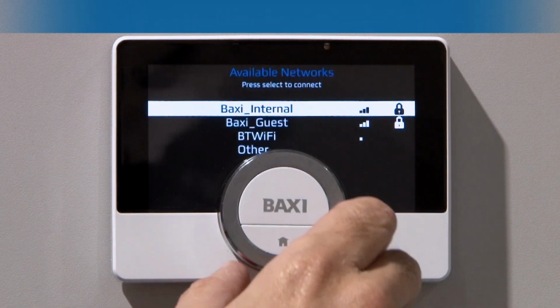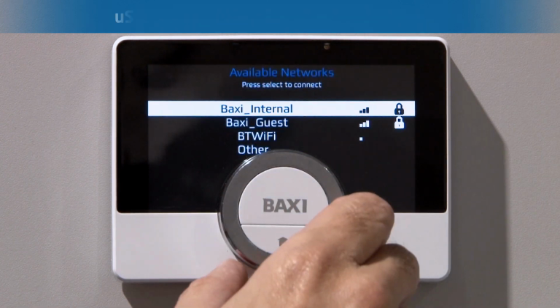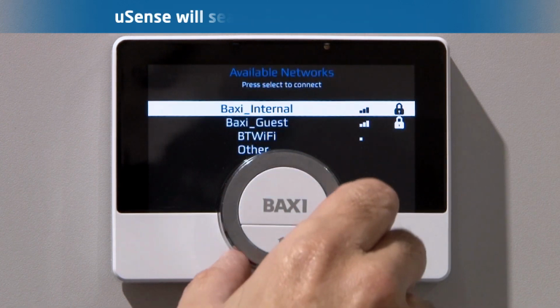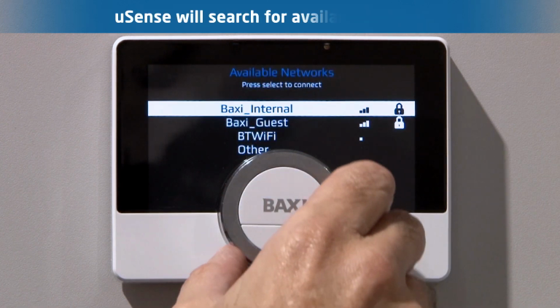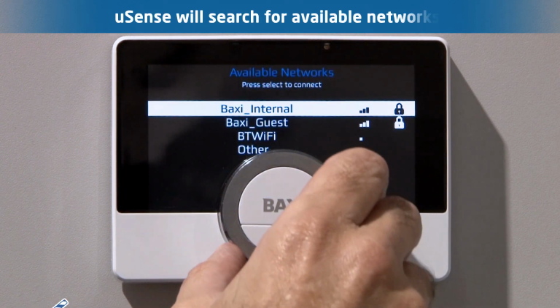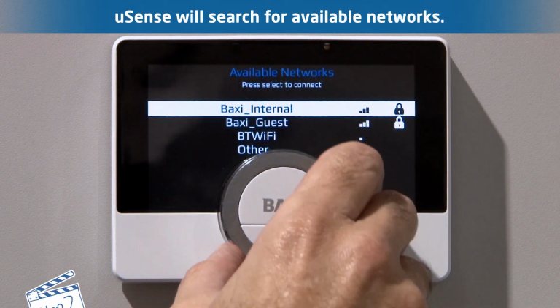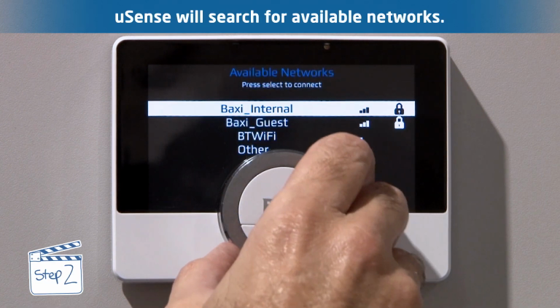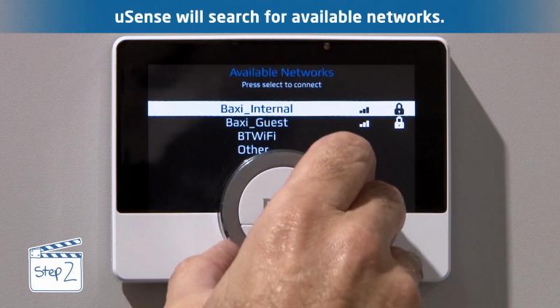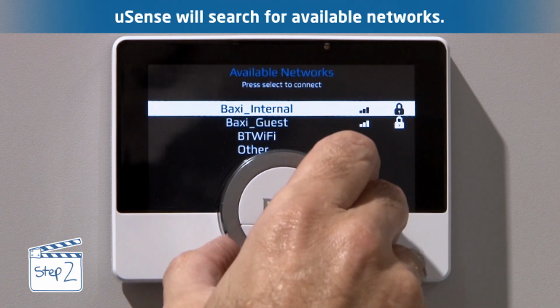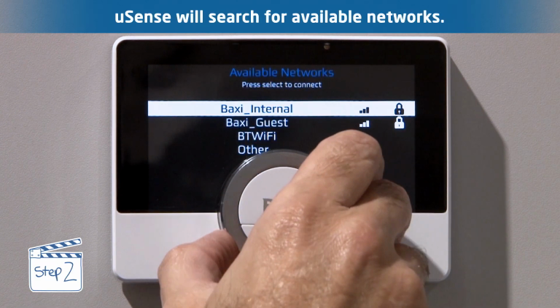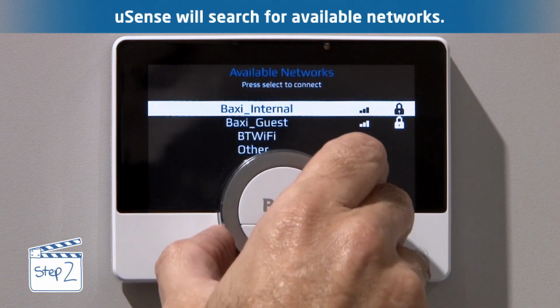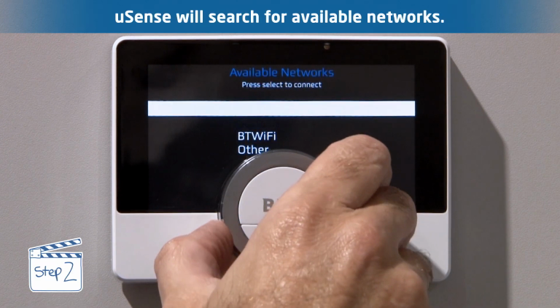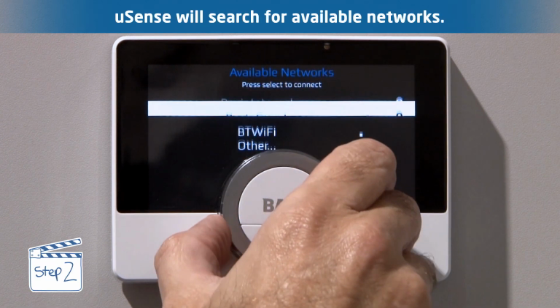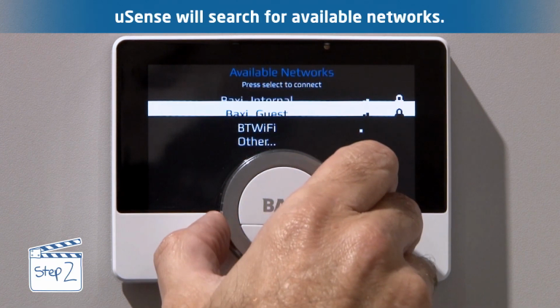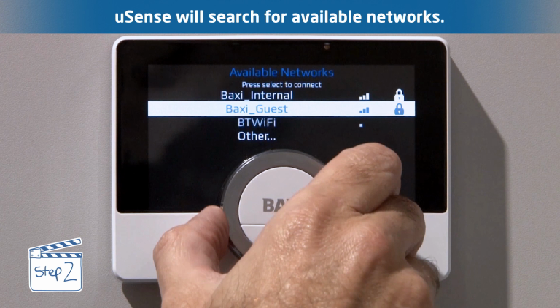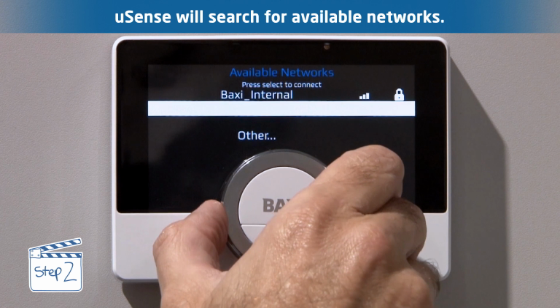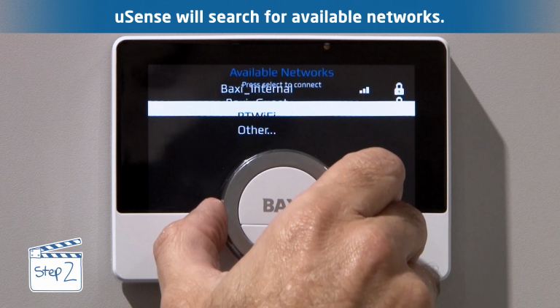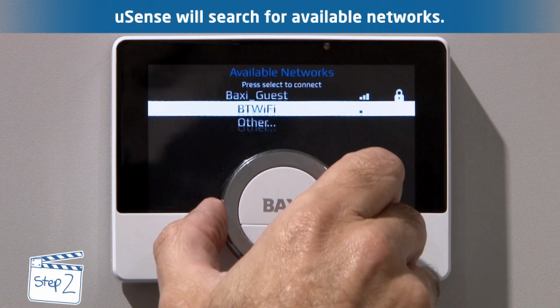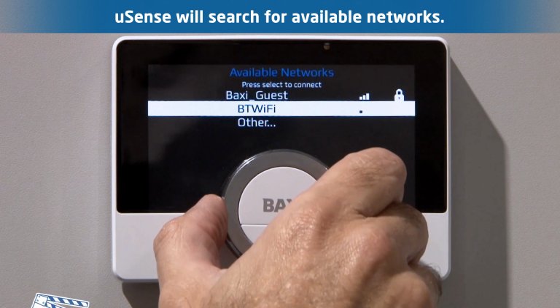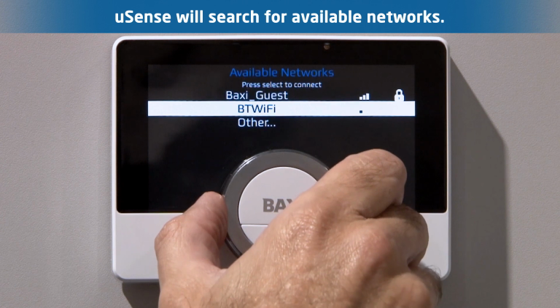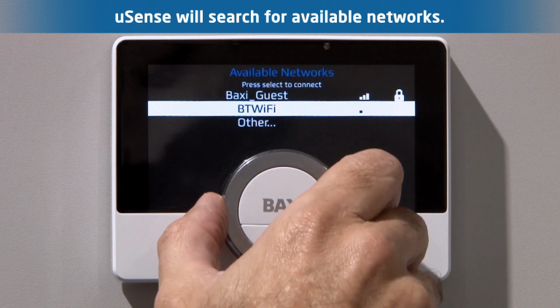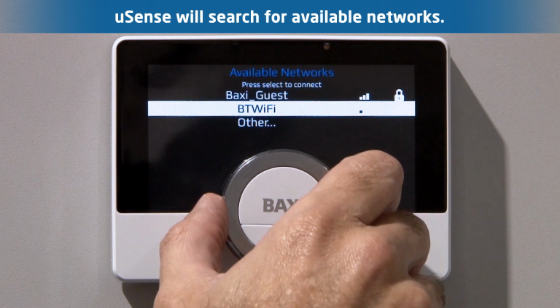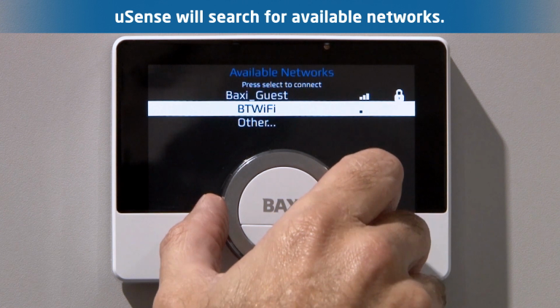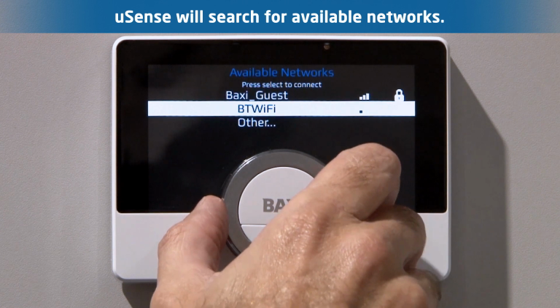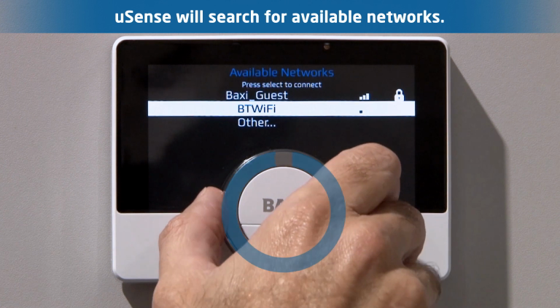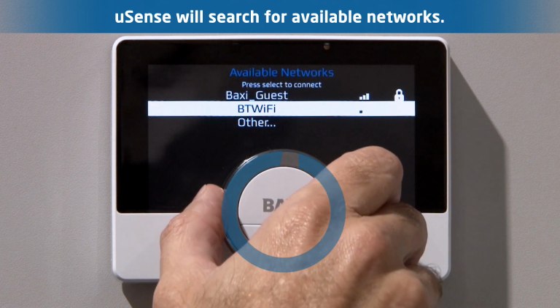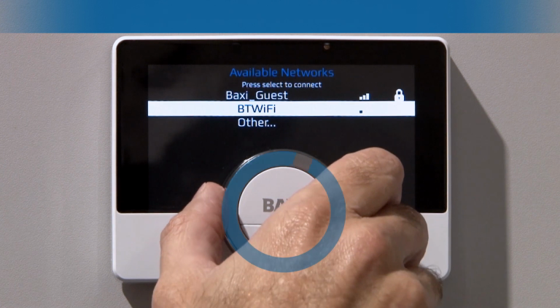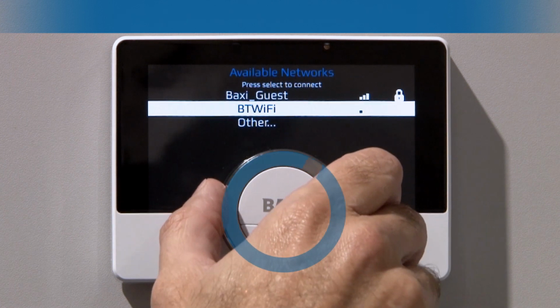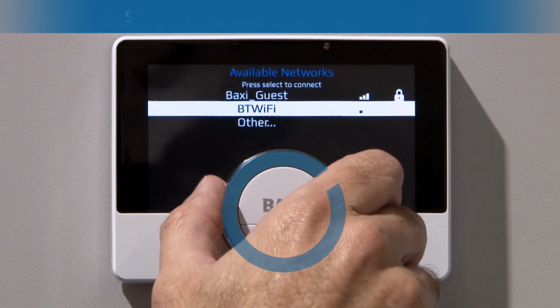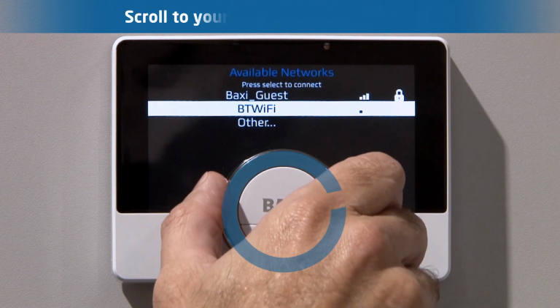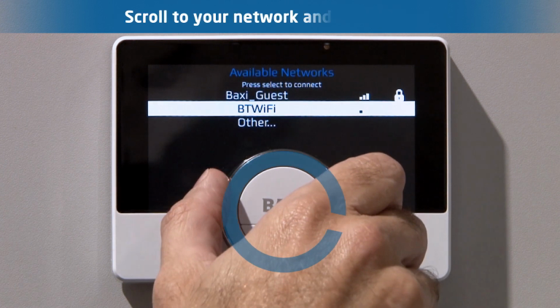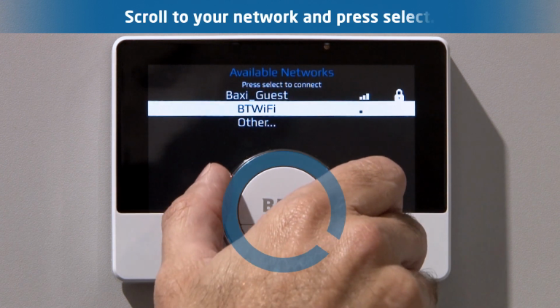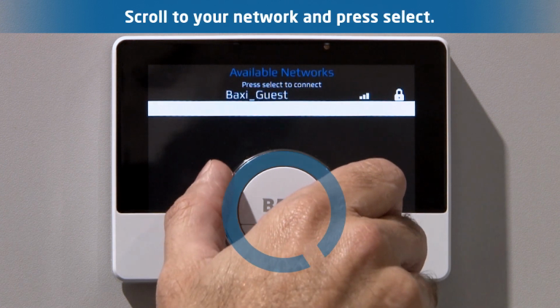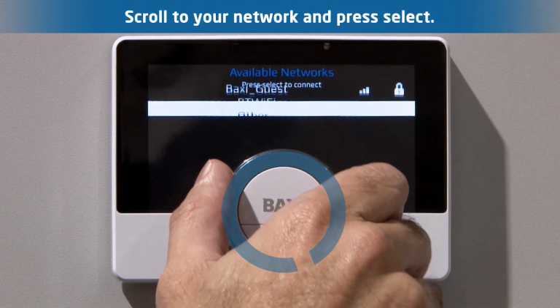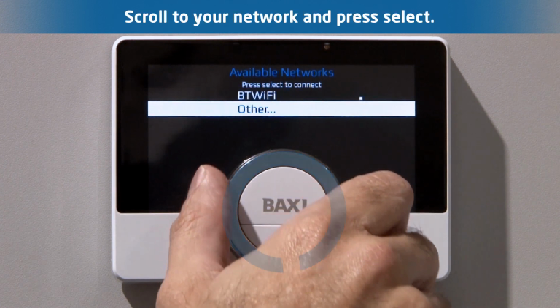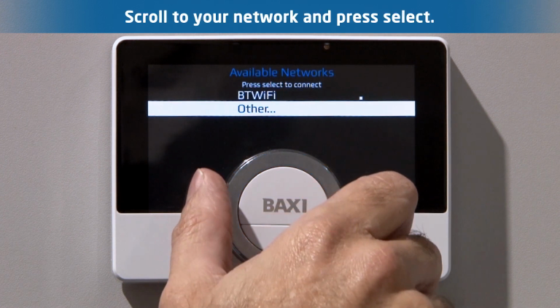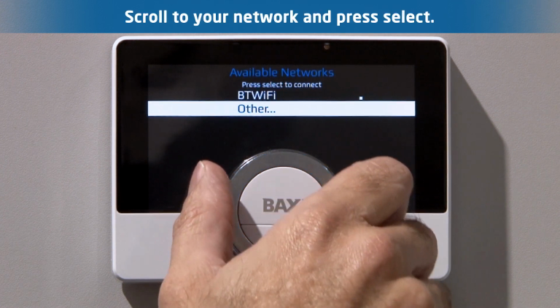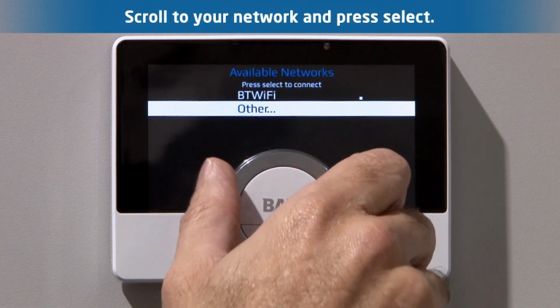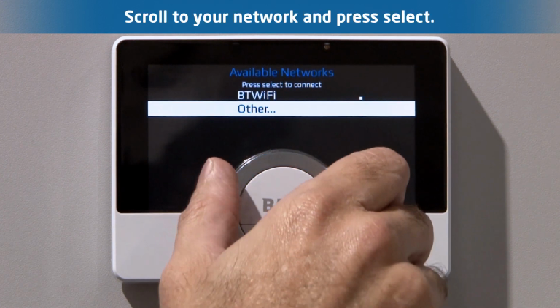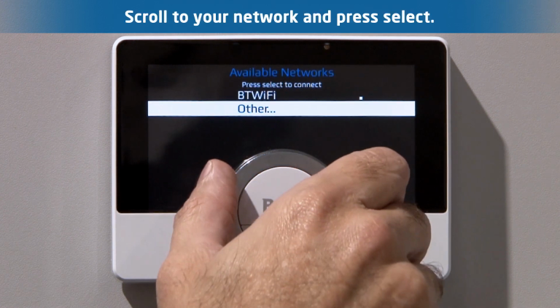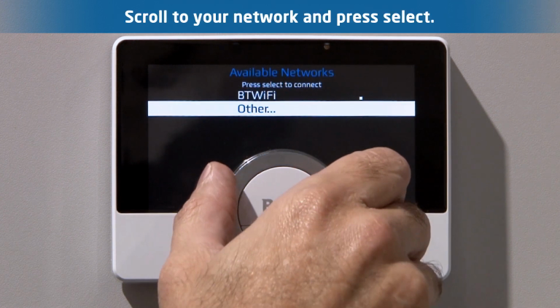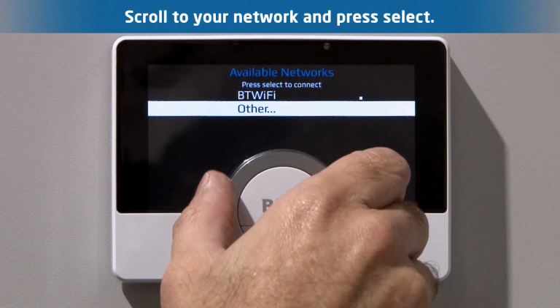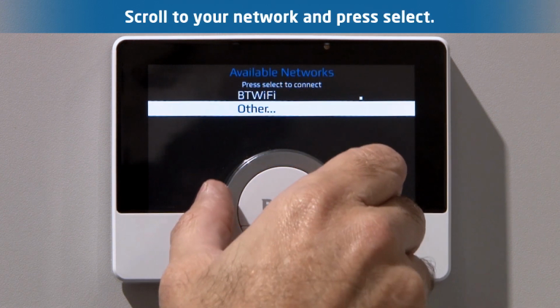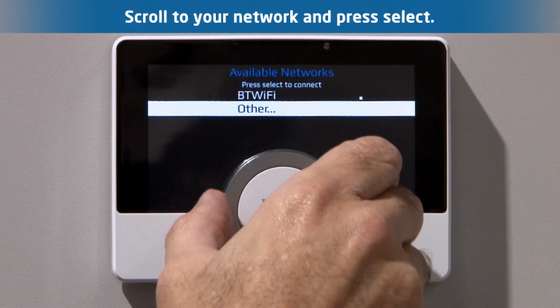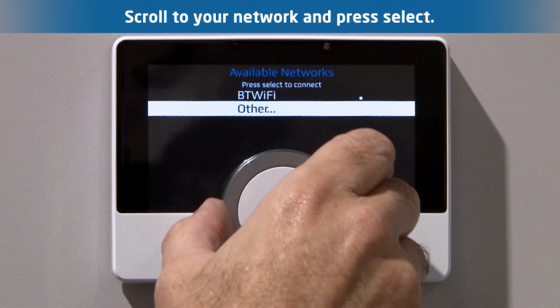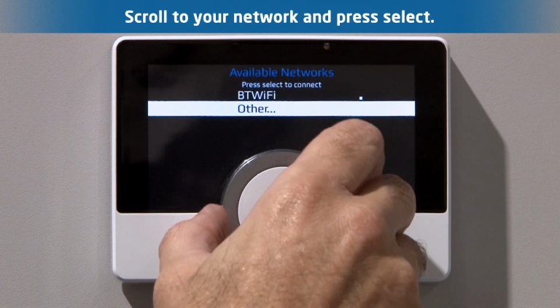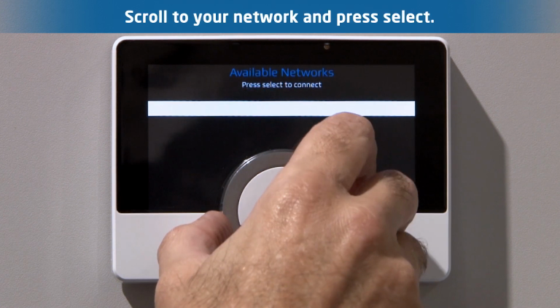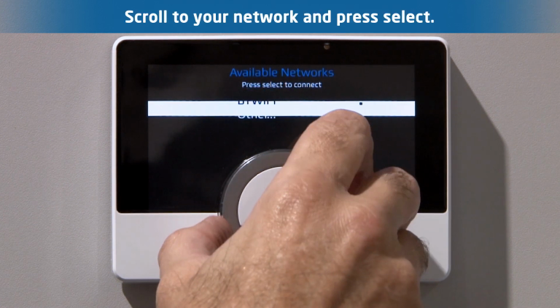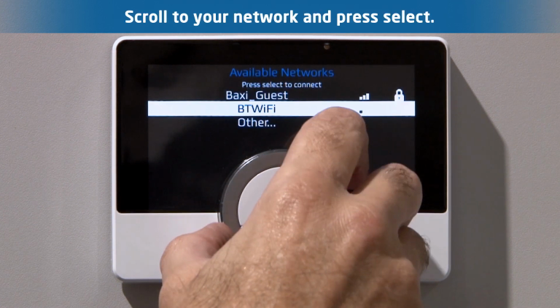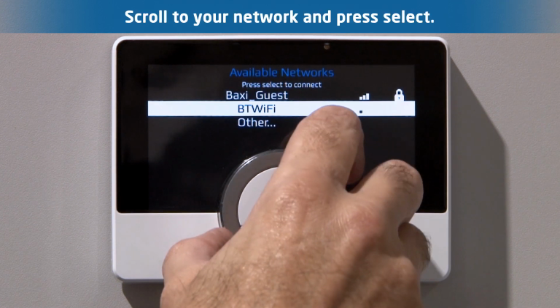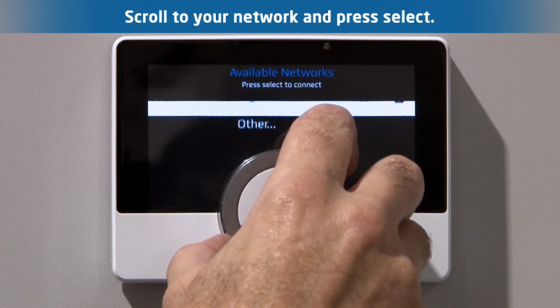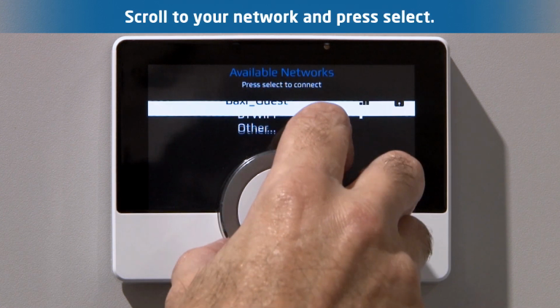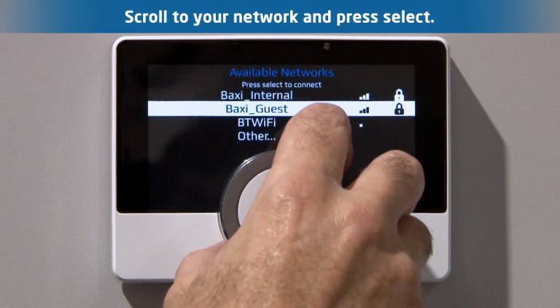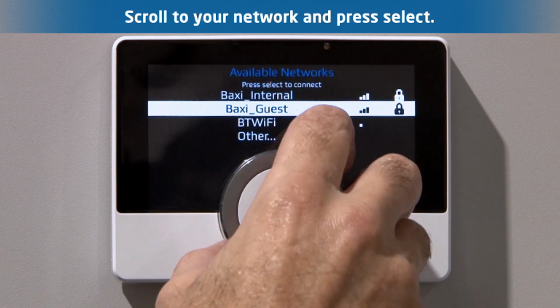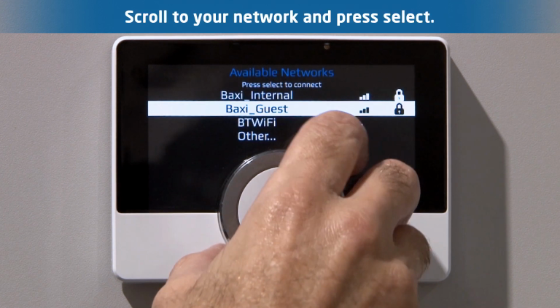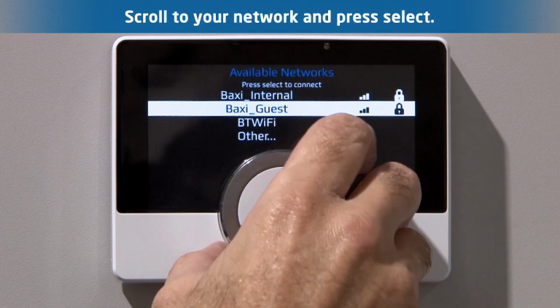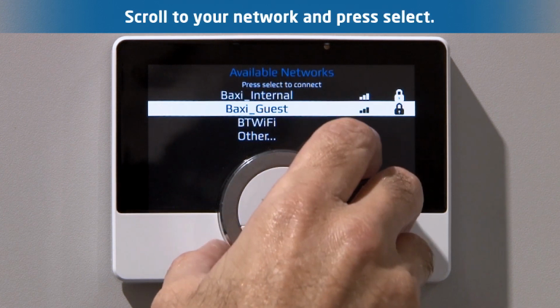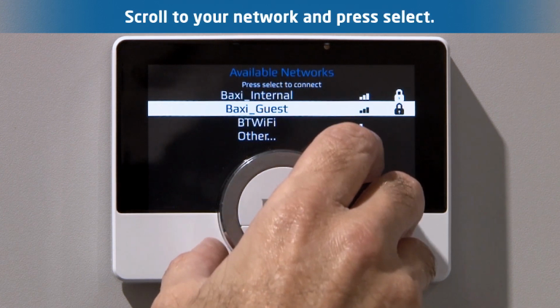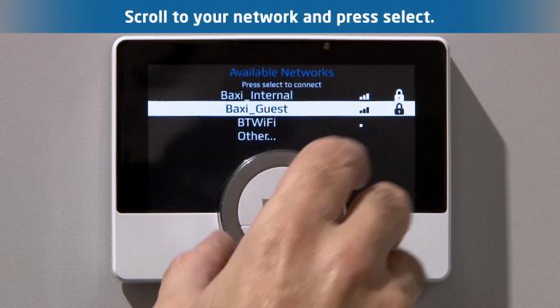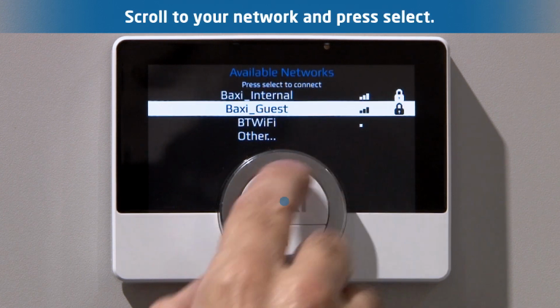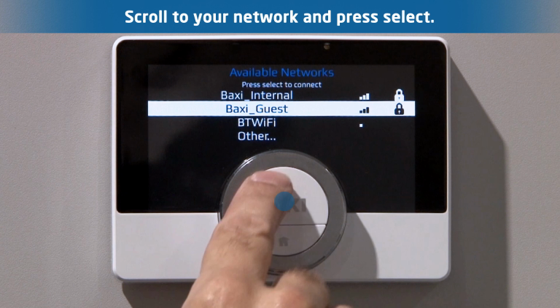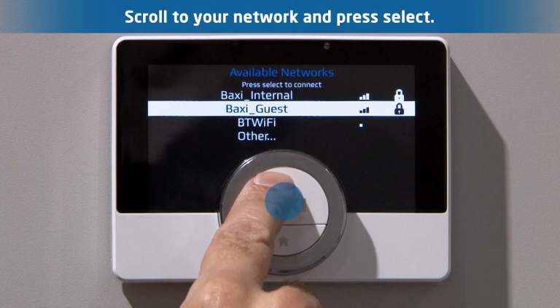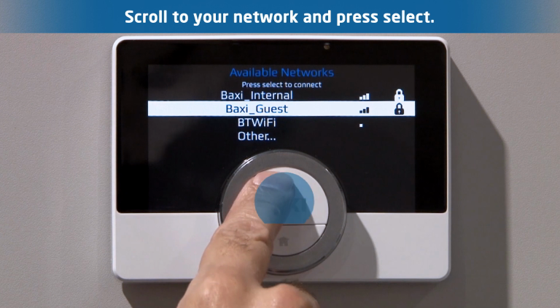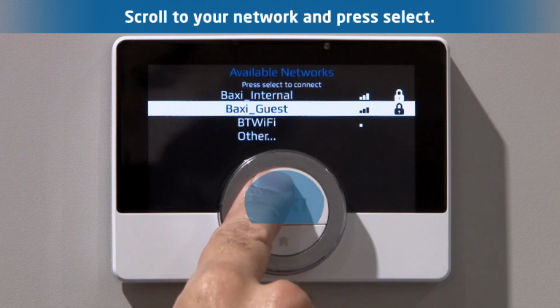U-Sense will search for available networks. Scroll to the one that is relevant to you and press select.